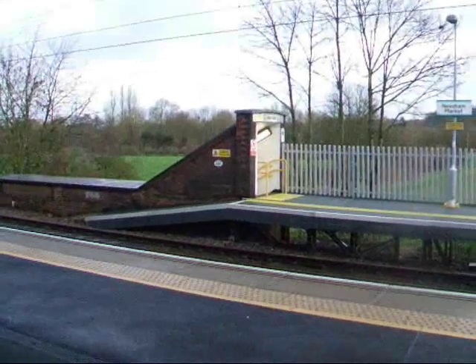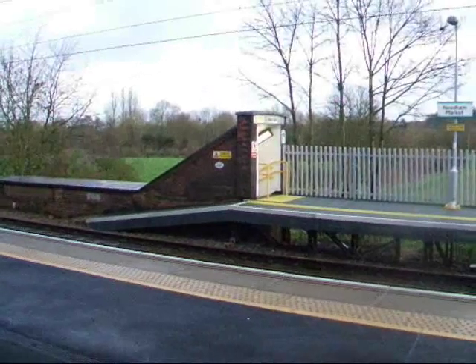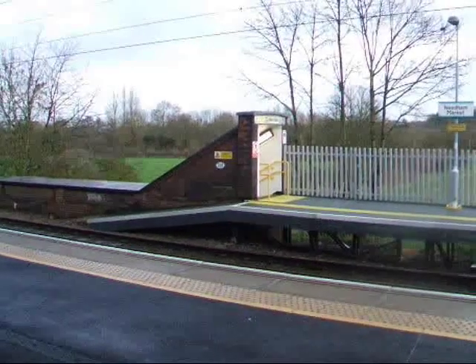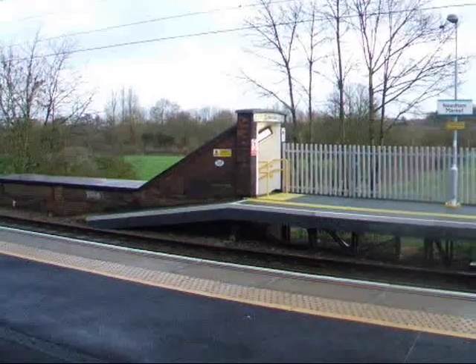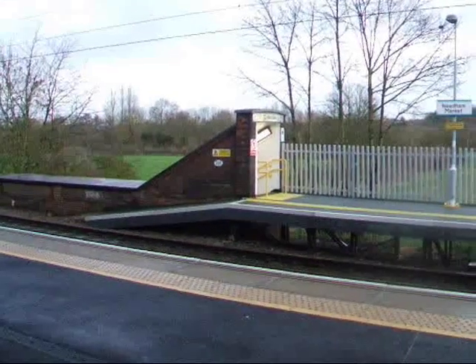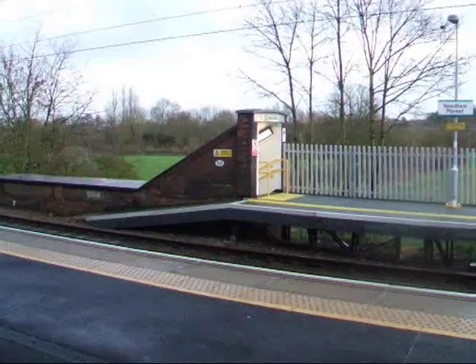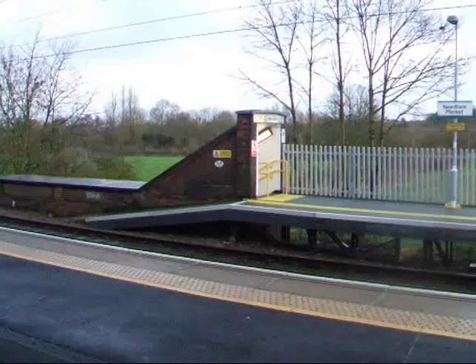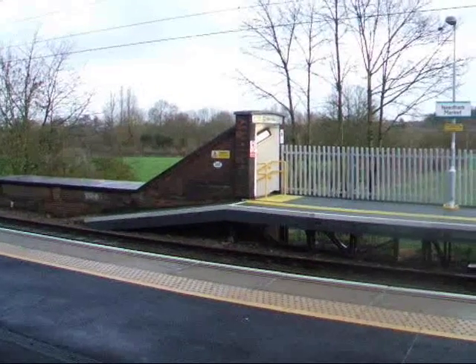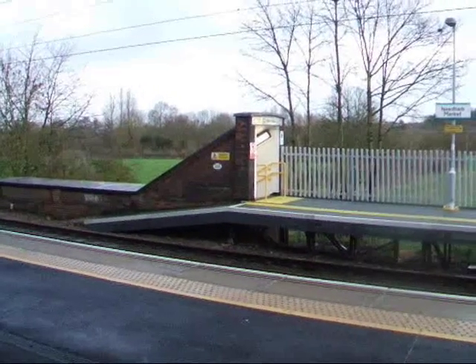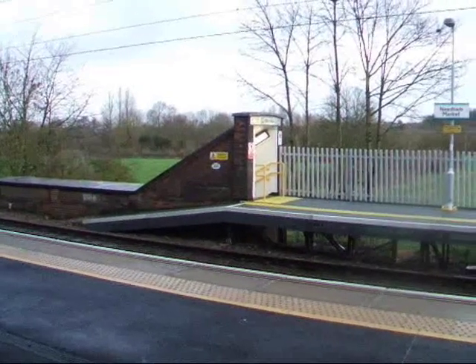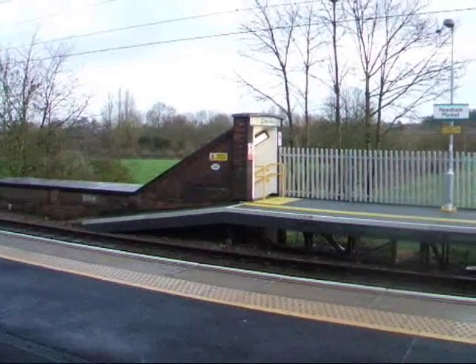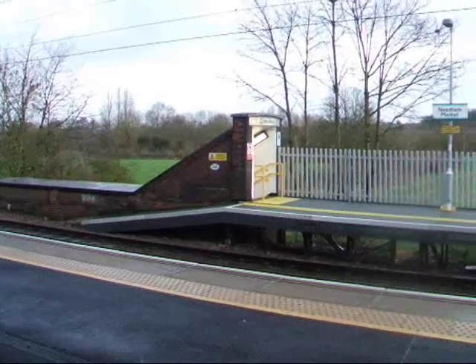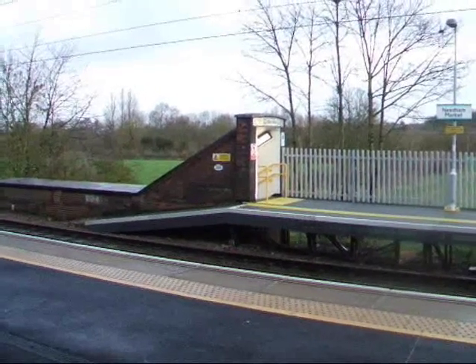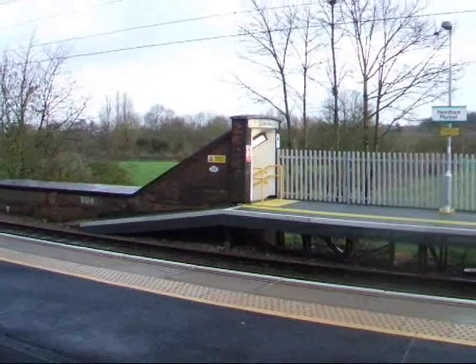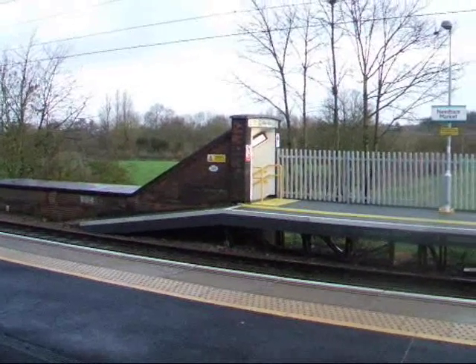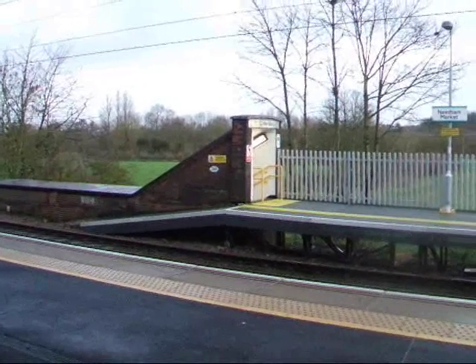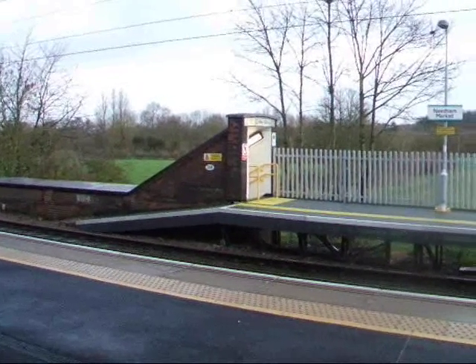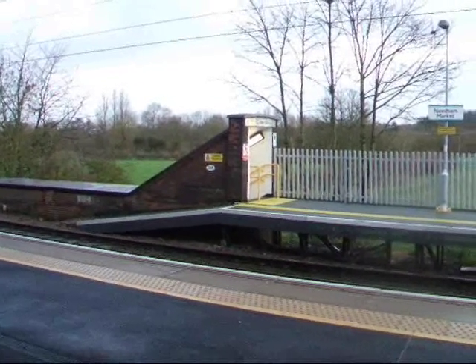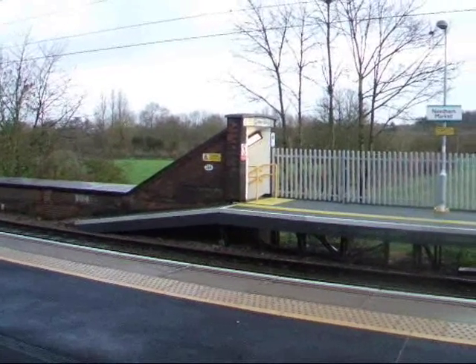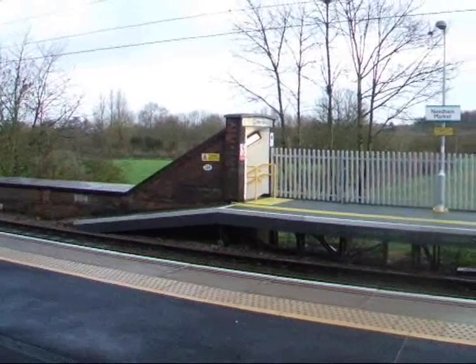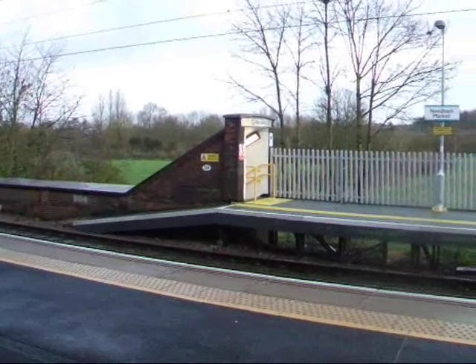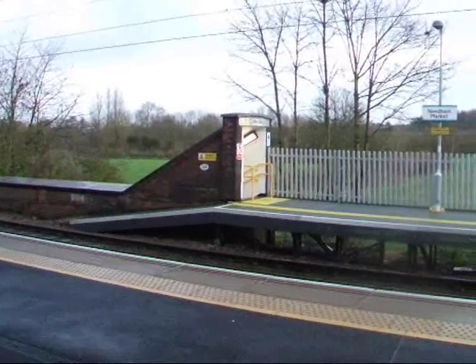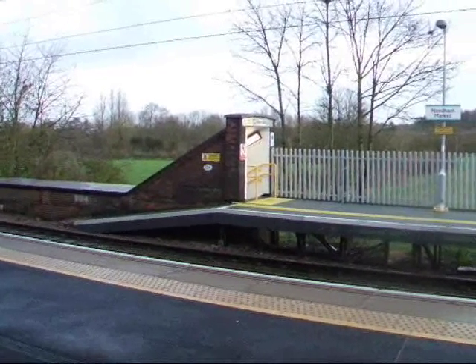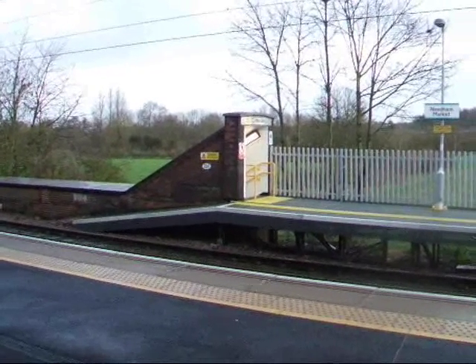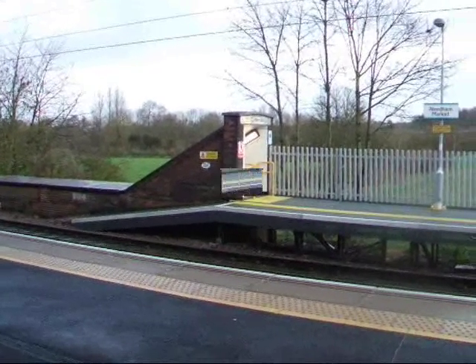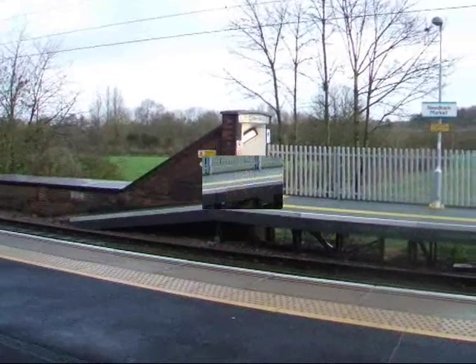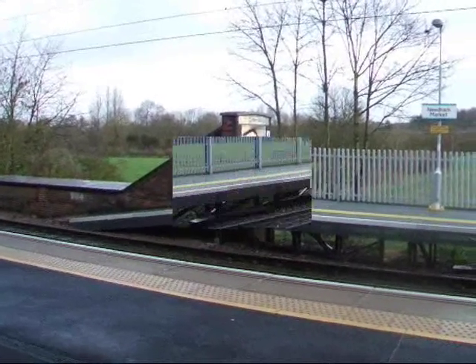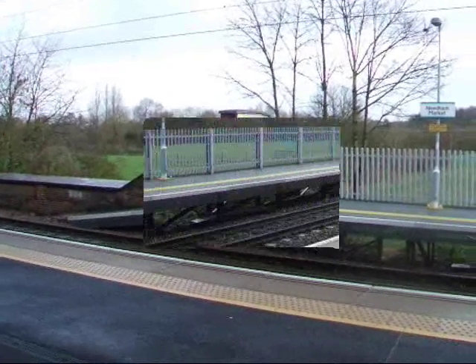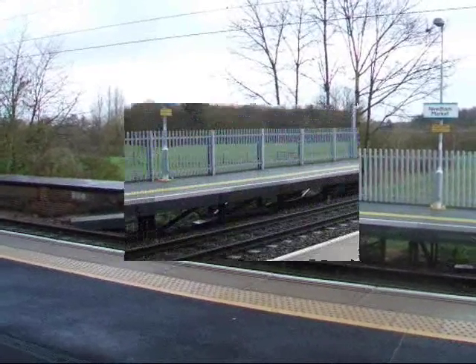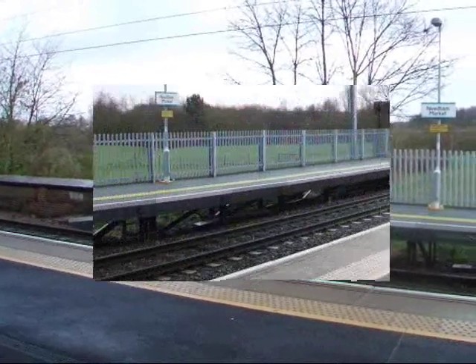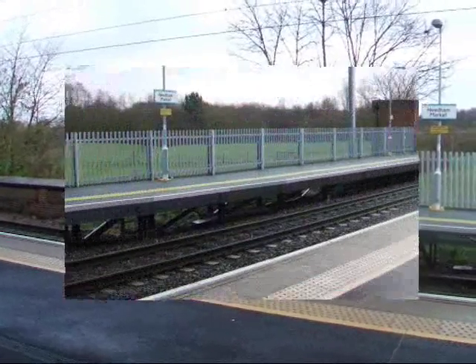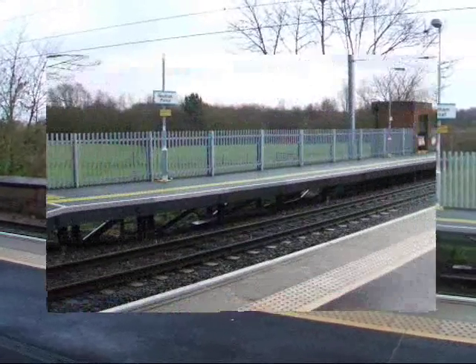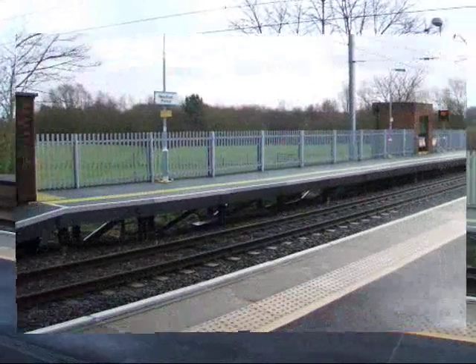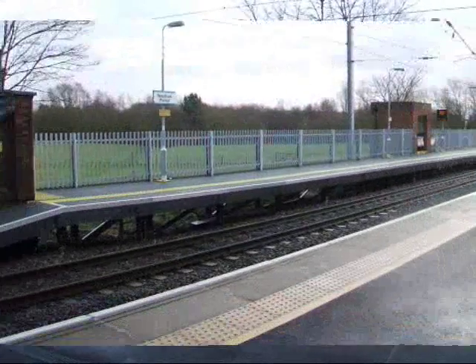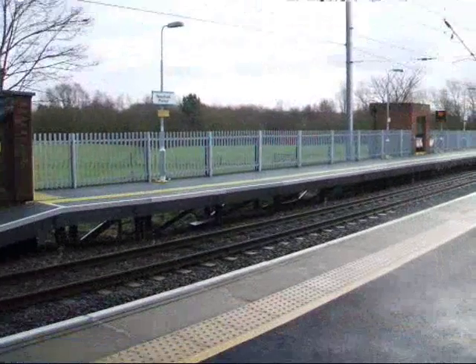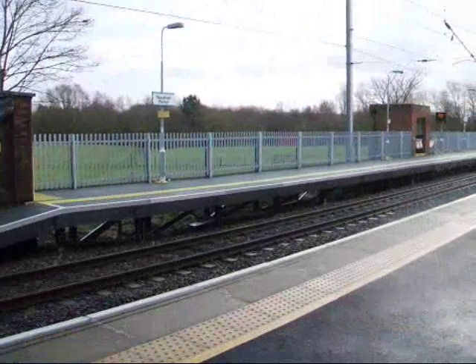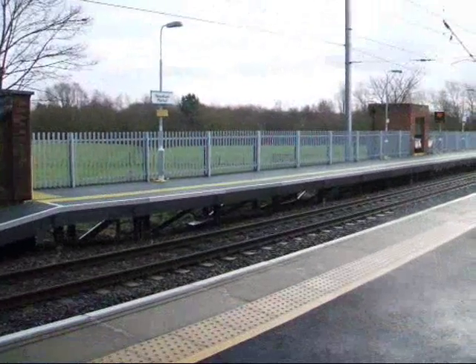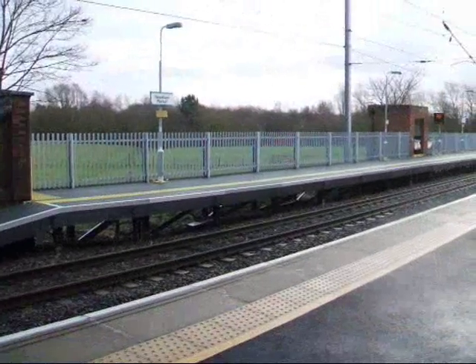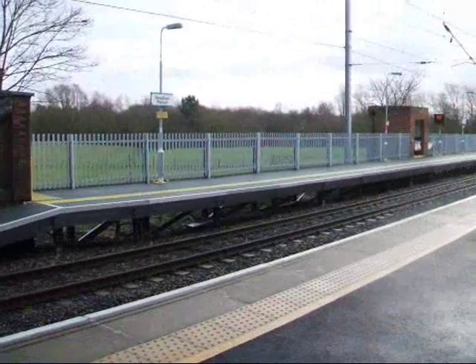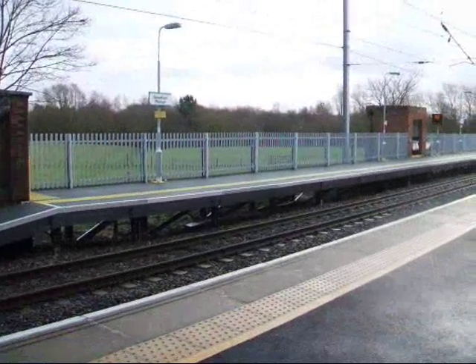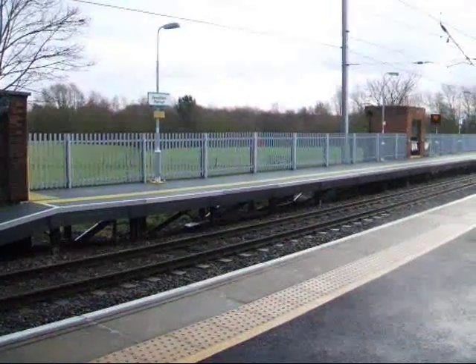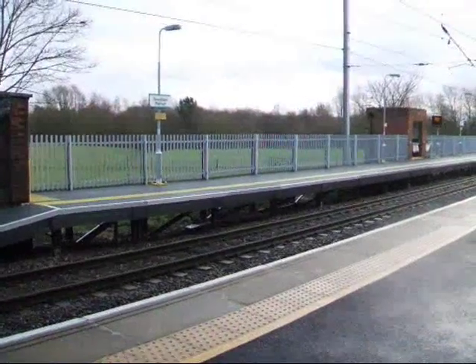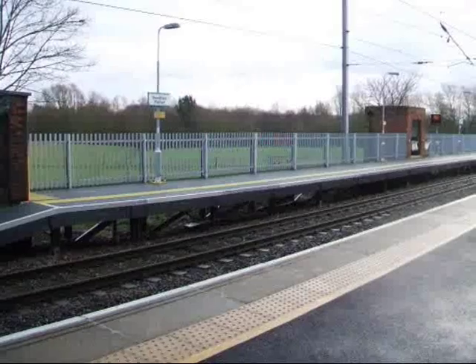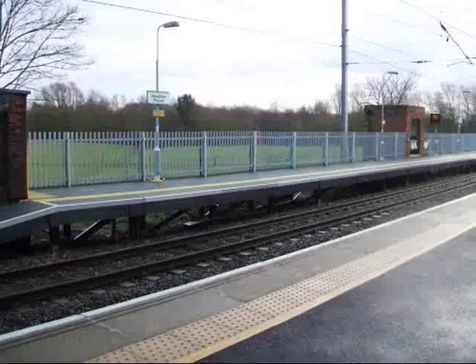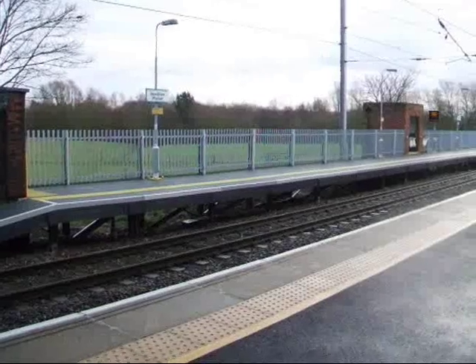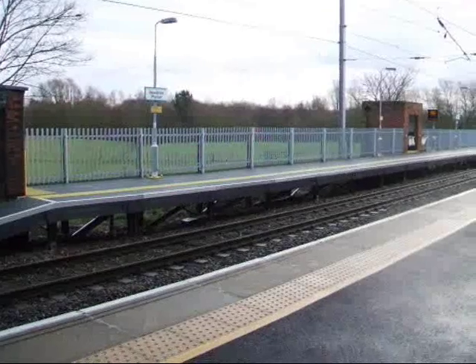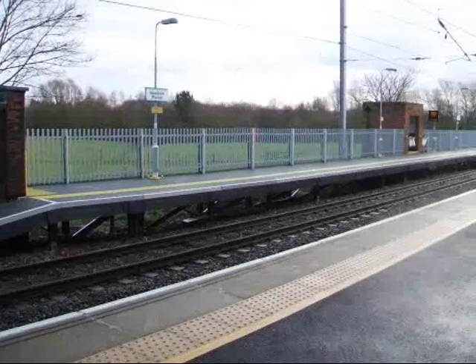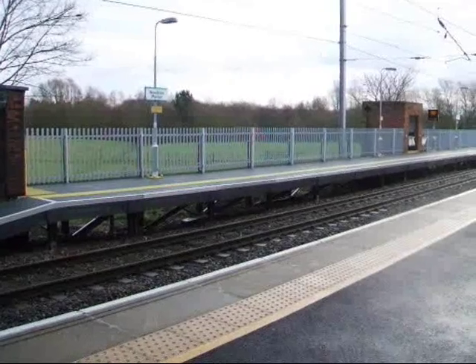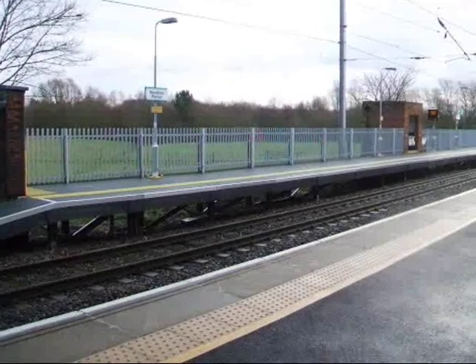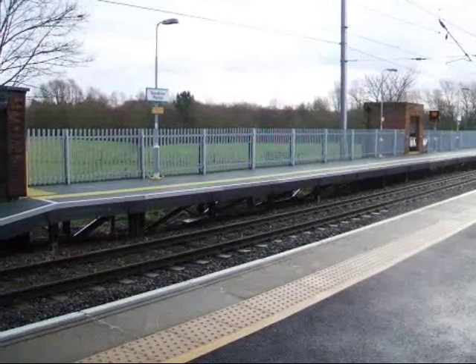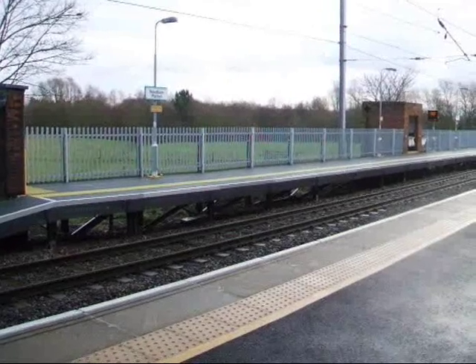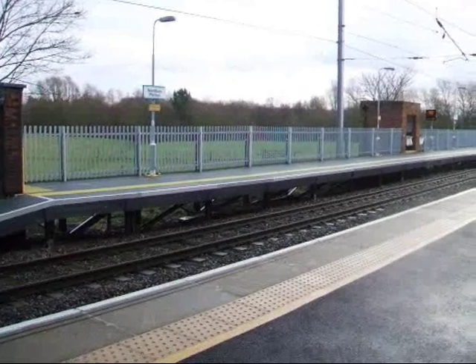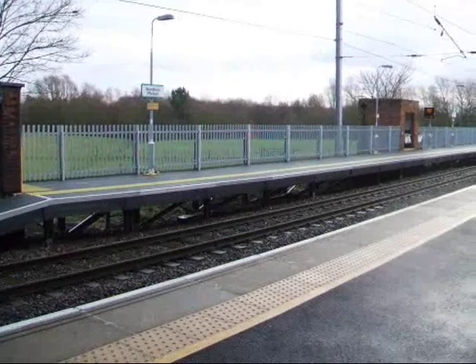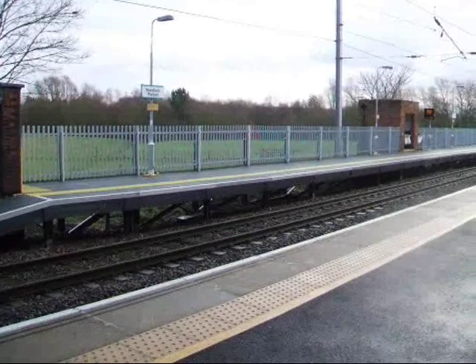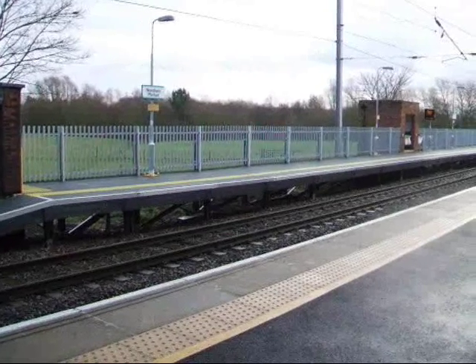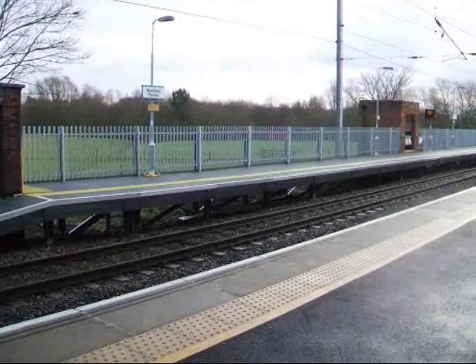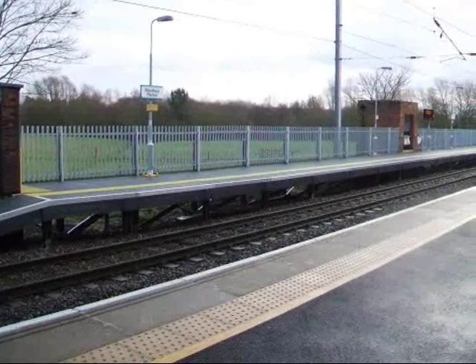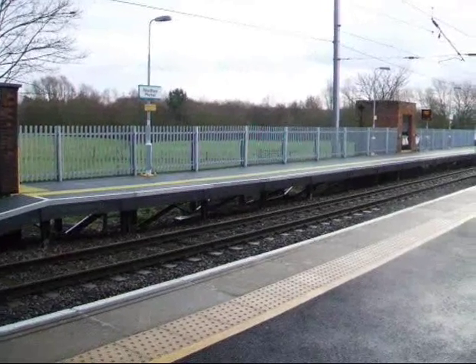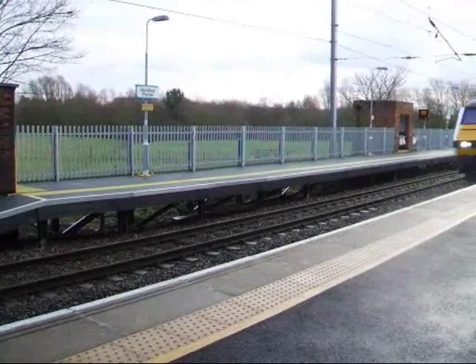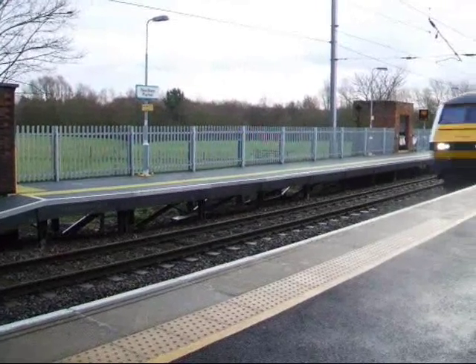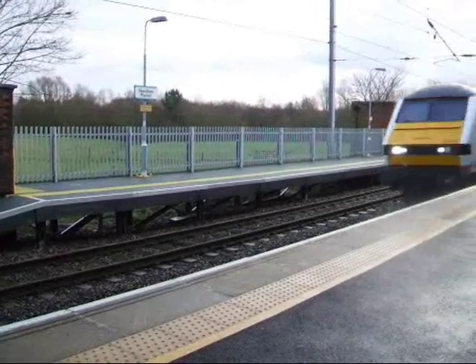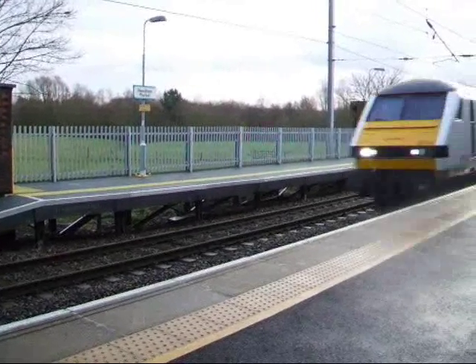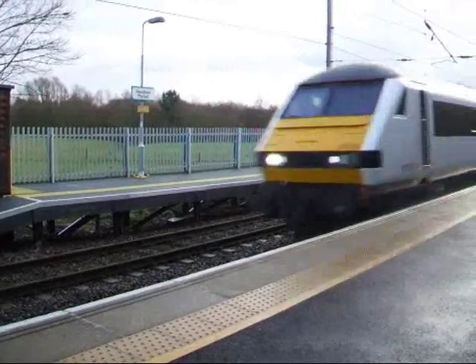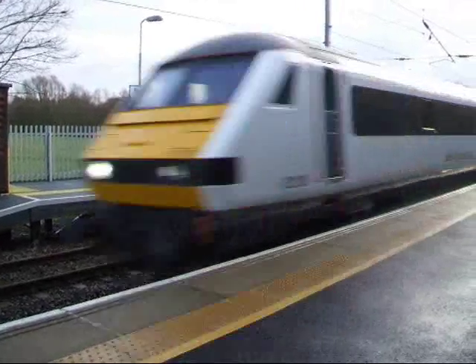Crikey crumbs, that was awesome! Right, we got a Norwich-bound Mark III set now, passing through Needham Market.